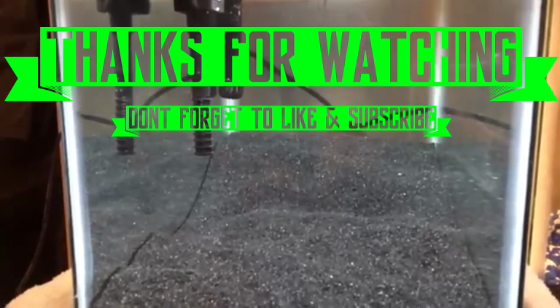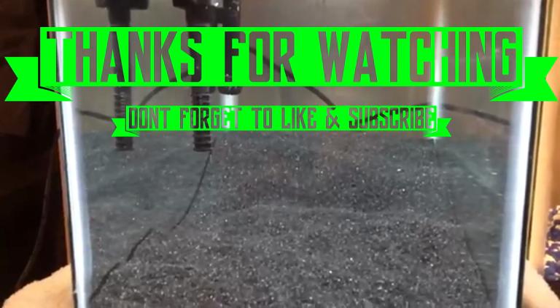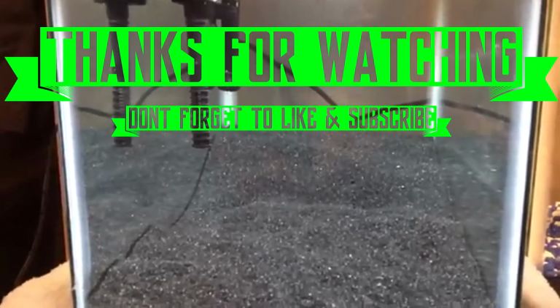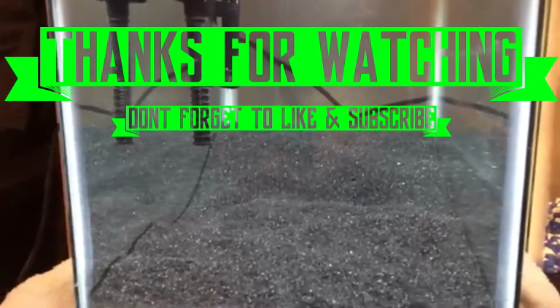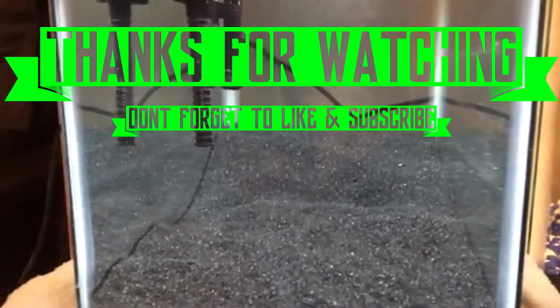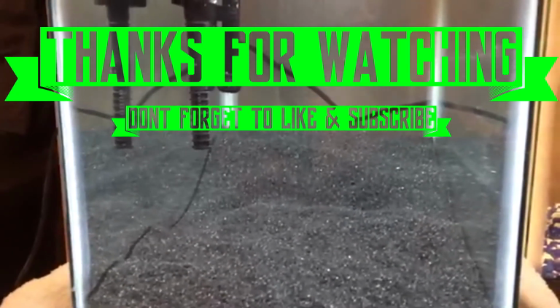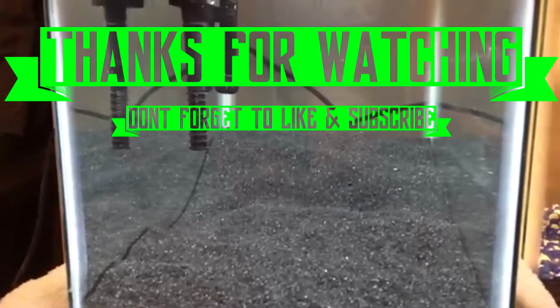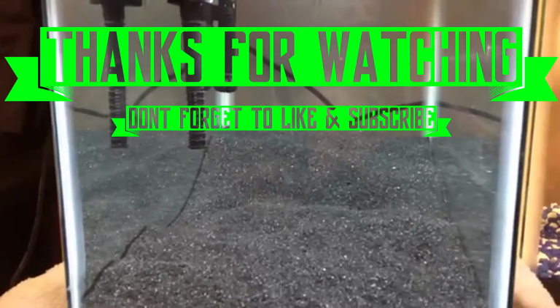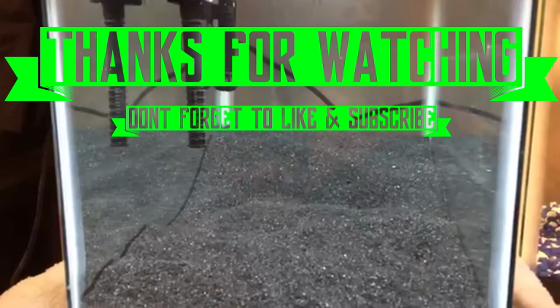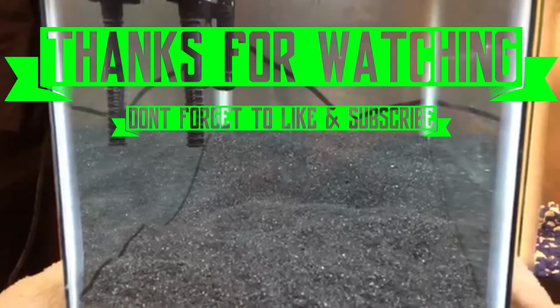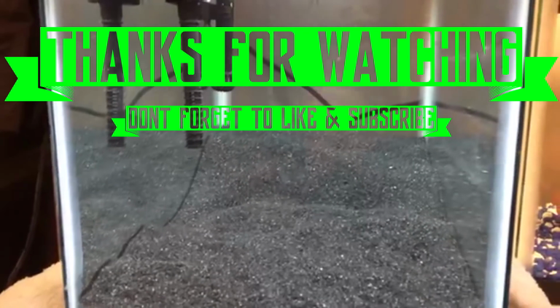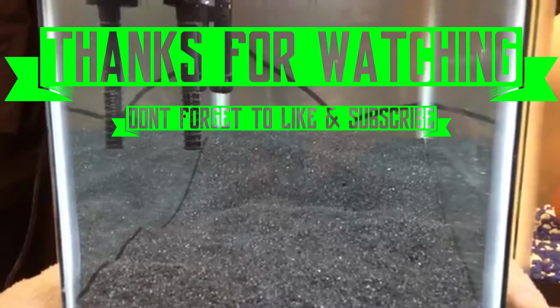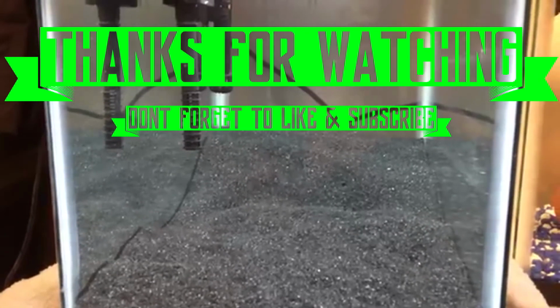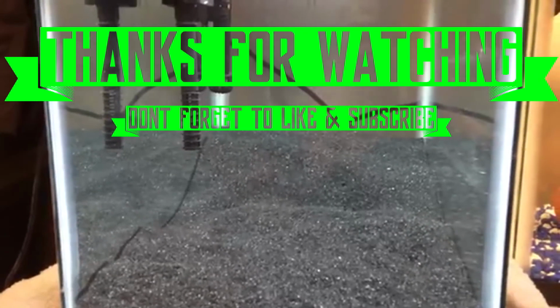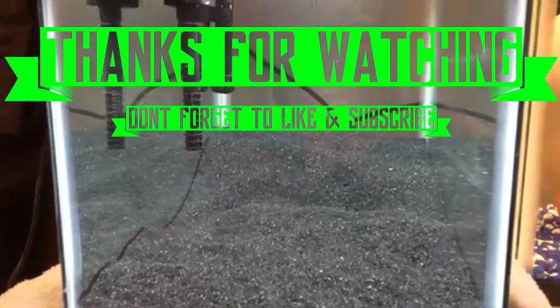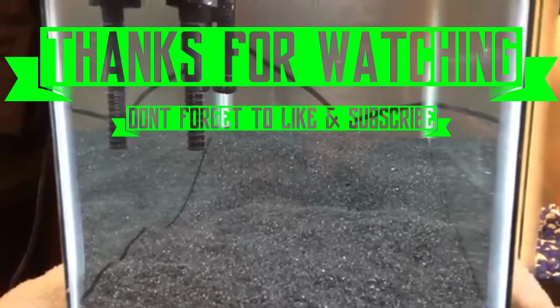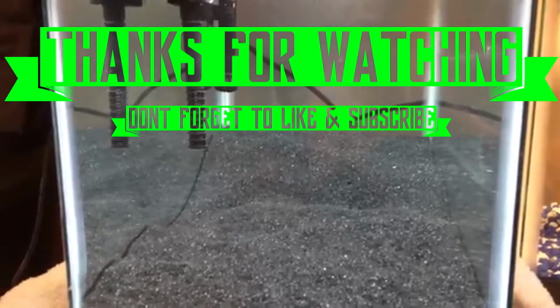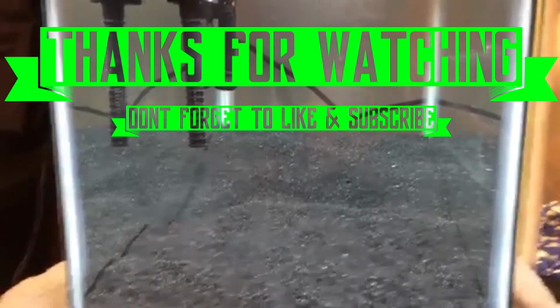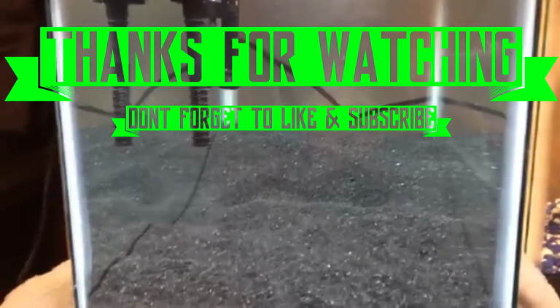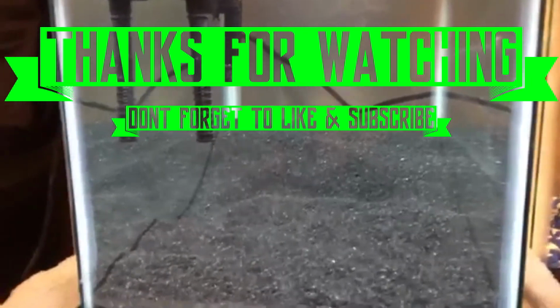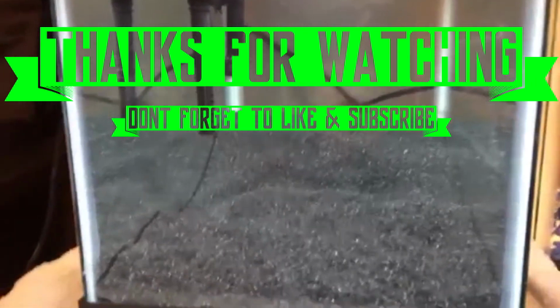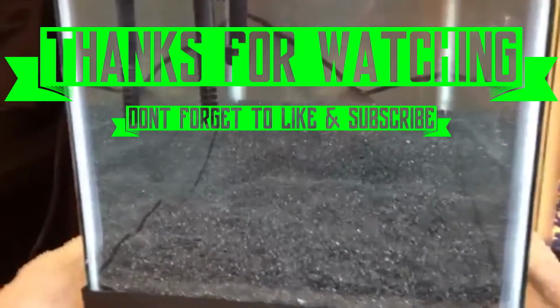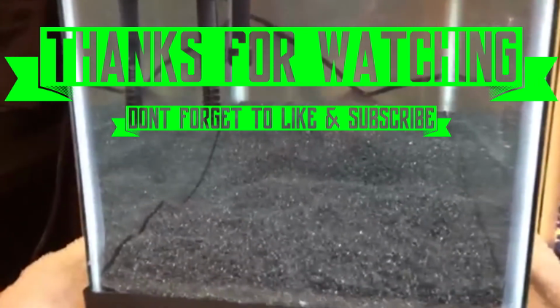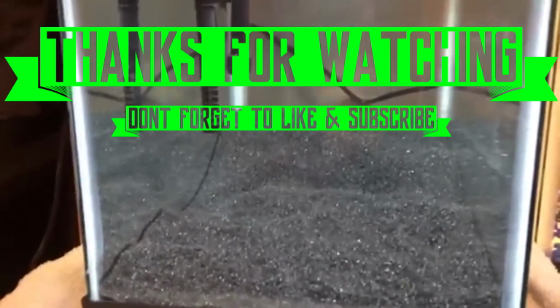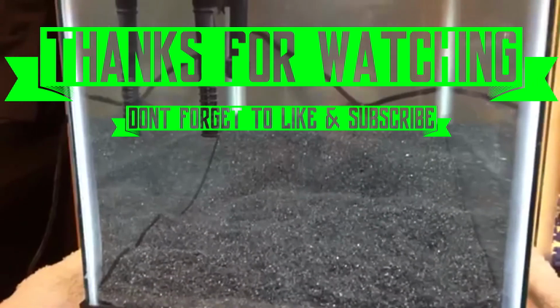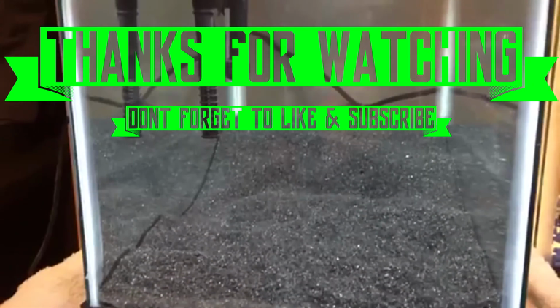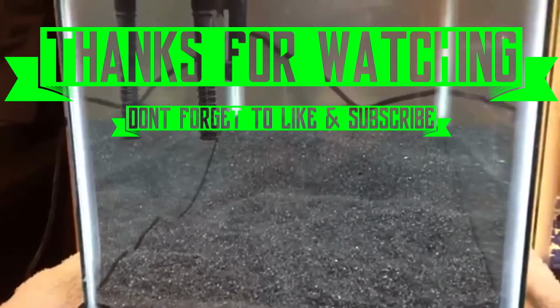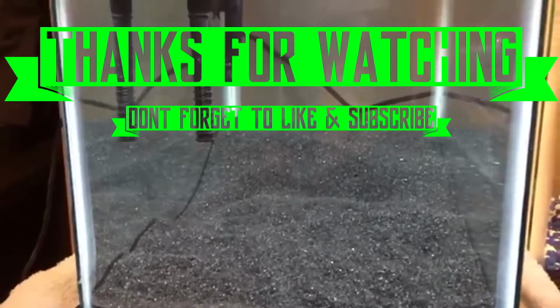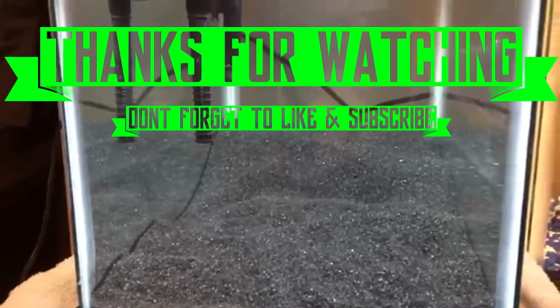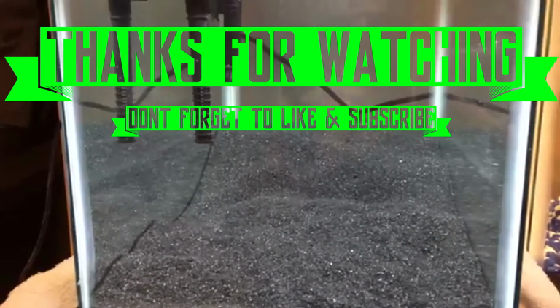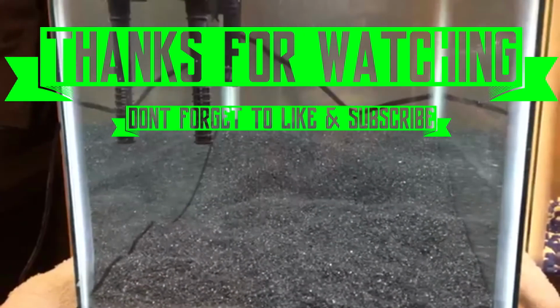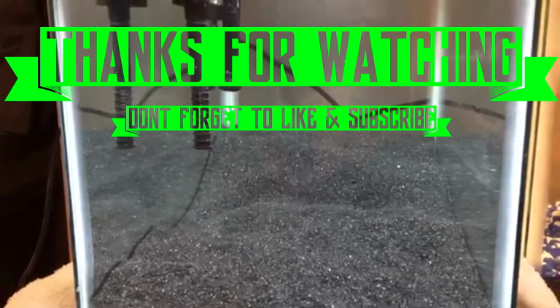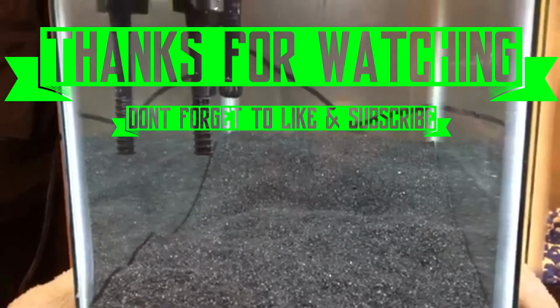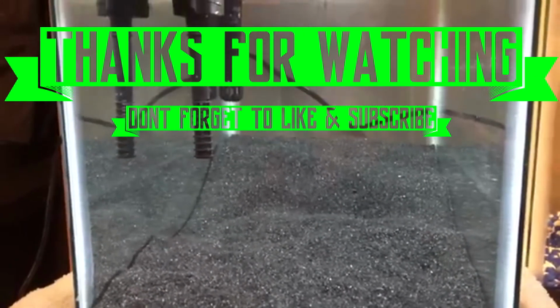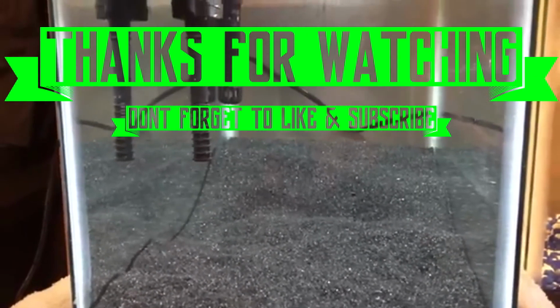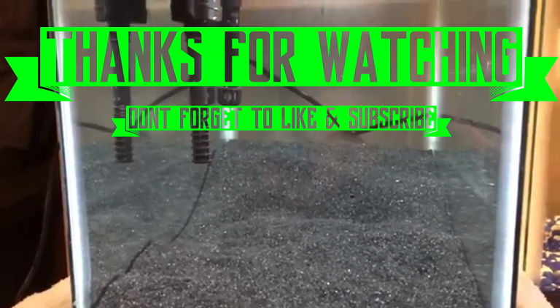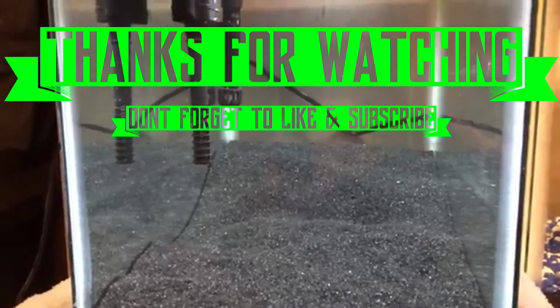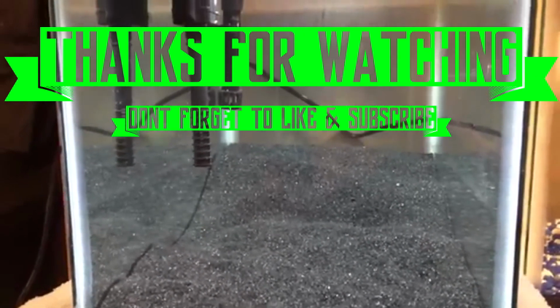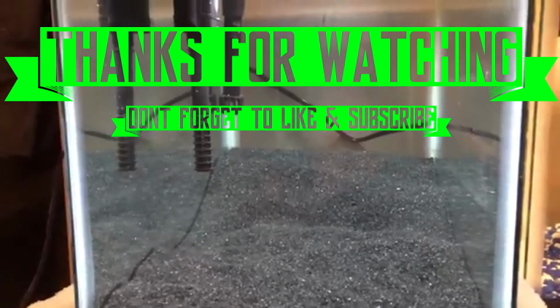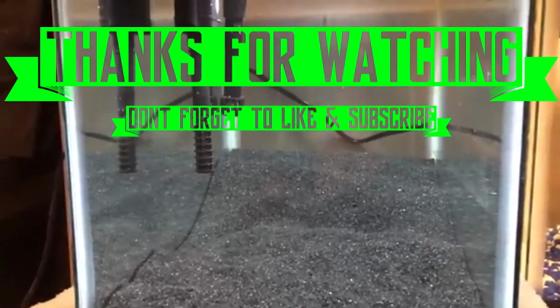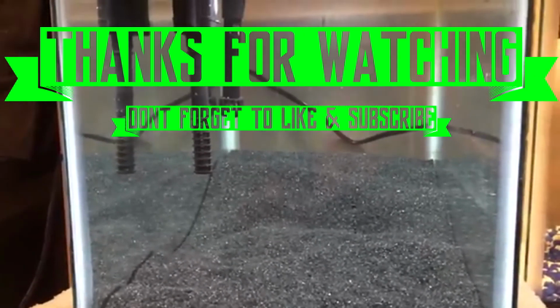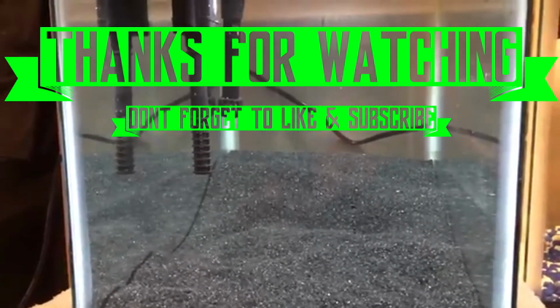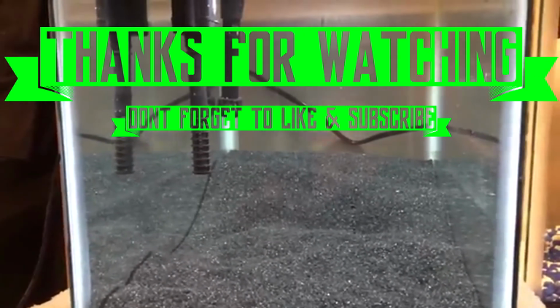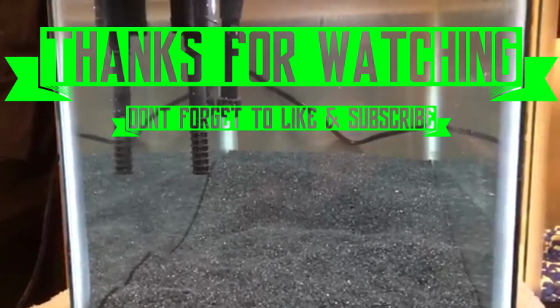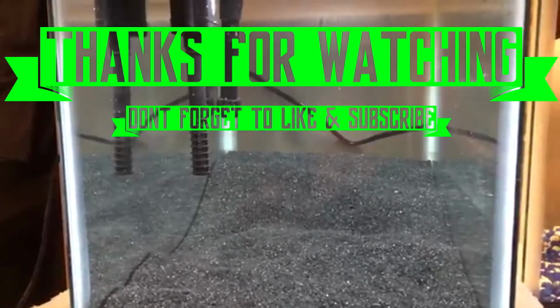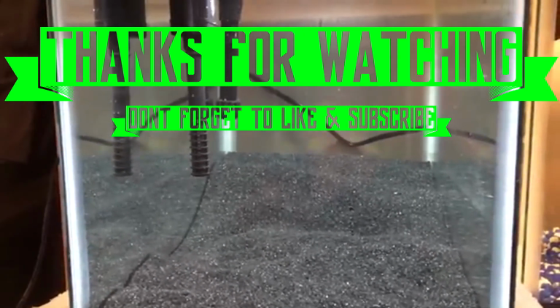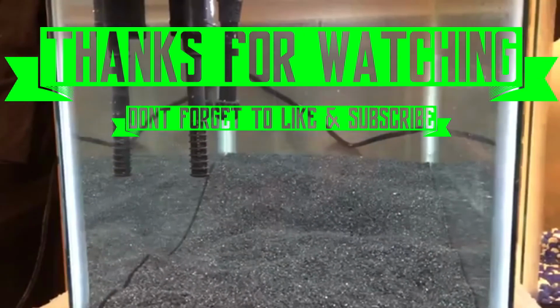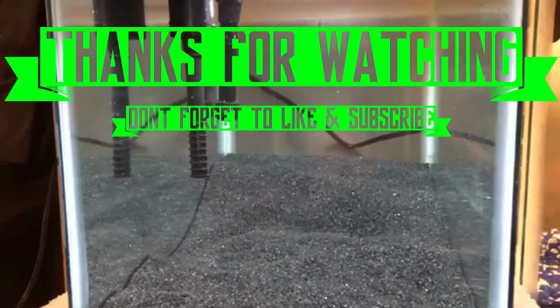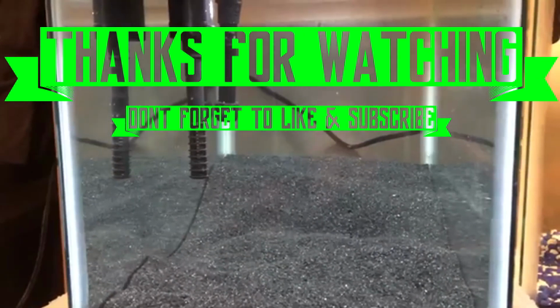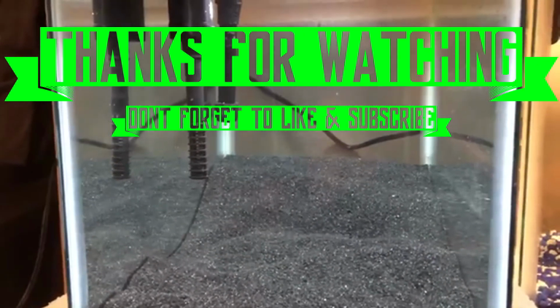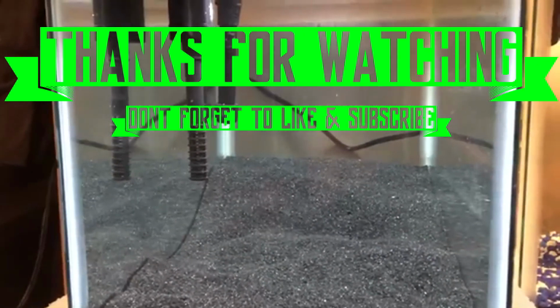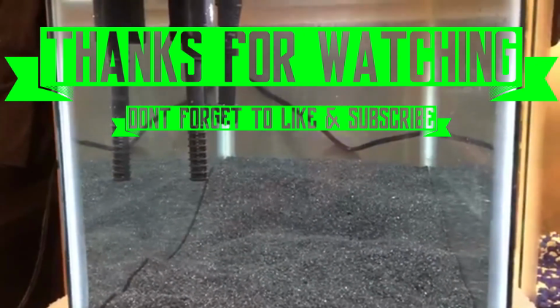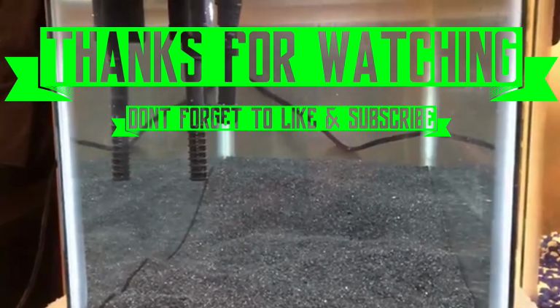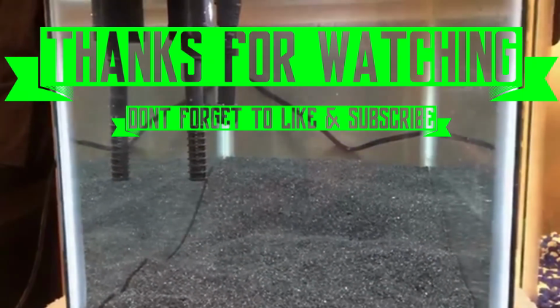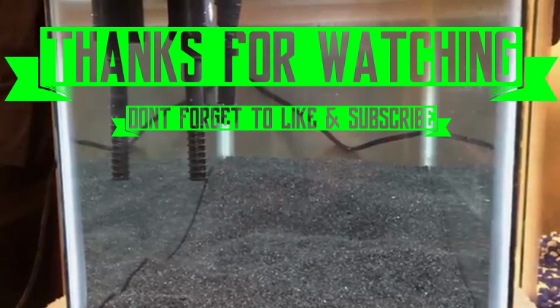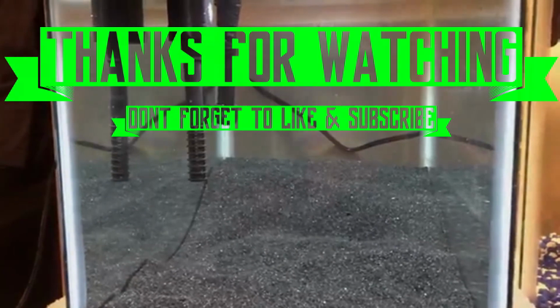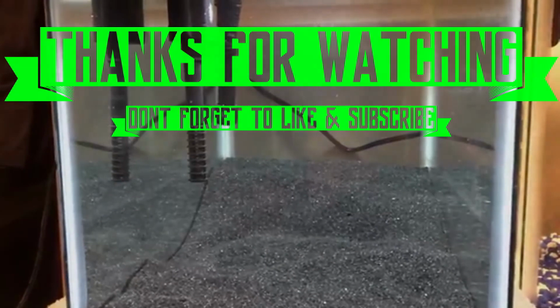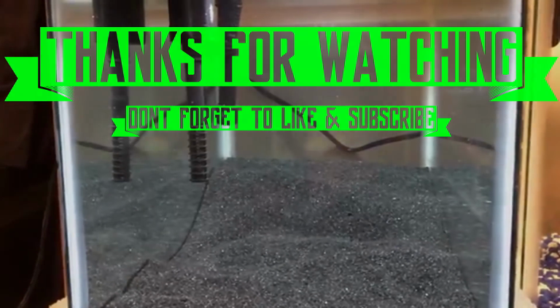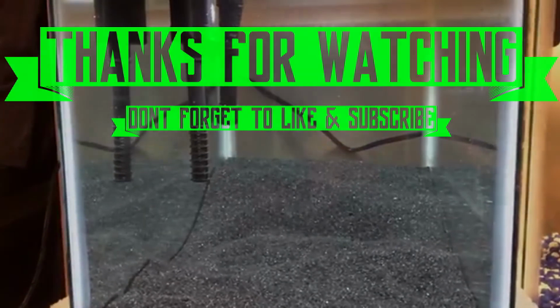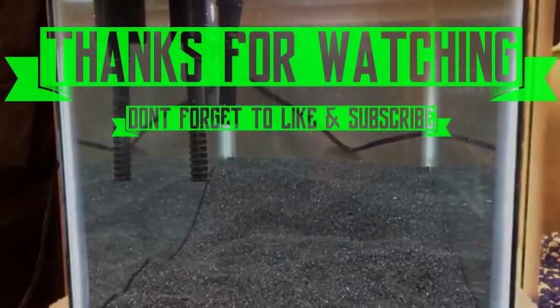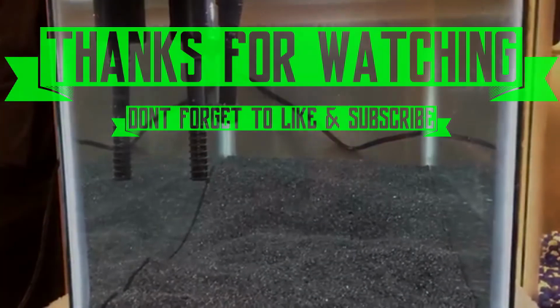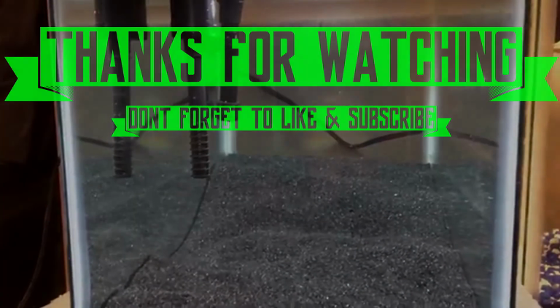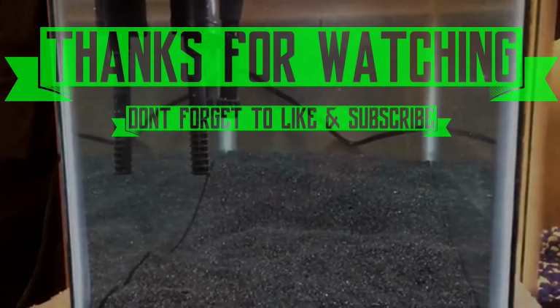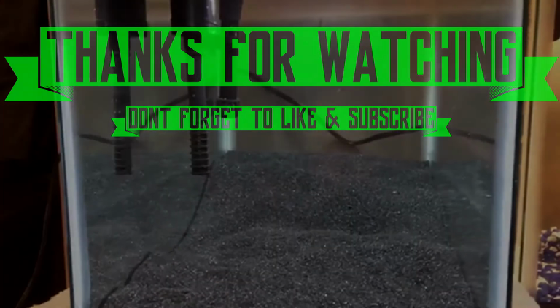All right, I will catch you guys later. Hope you guys have a good day. I will see you in the next video. Peace.